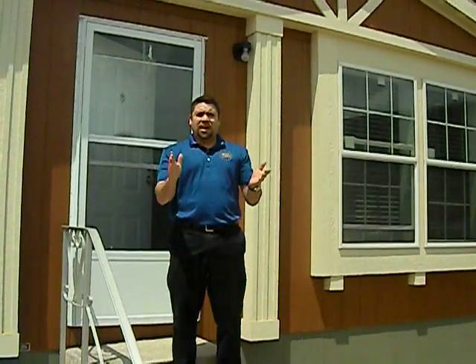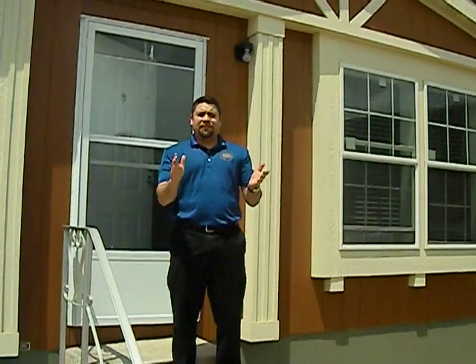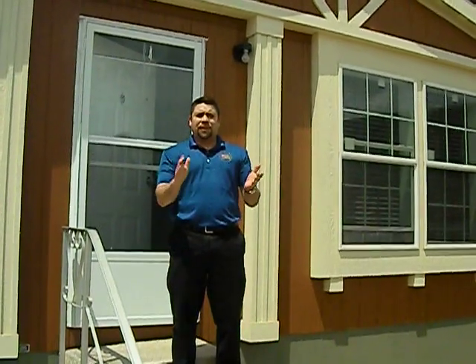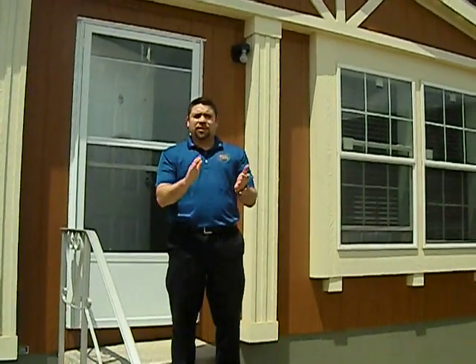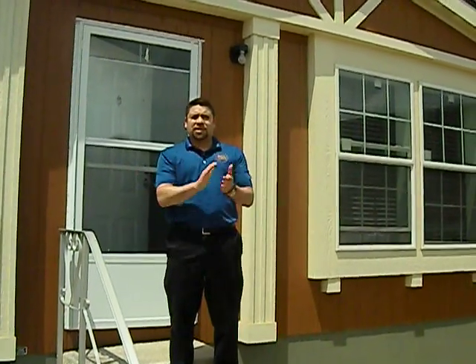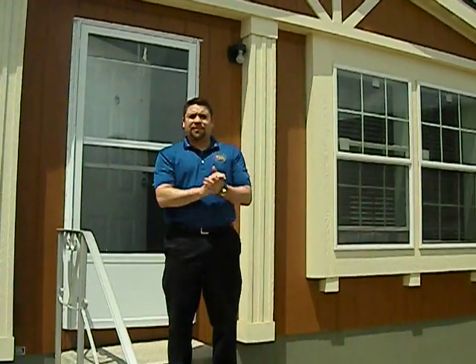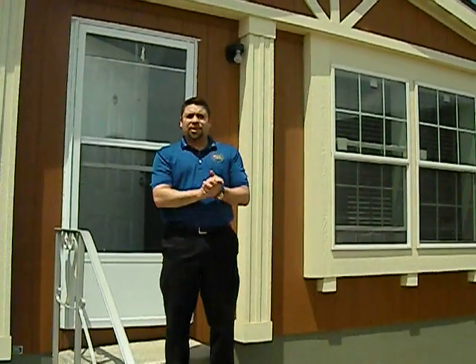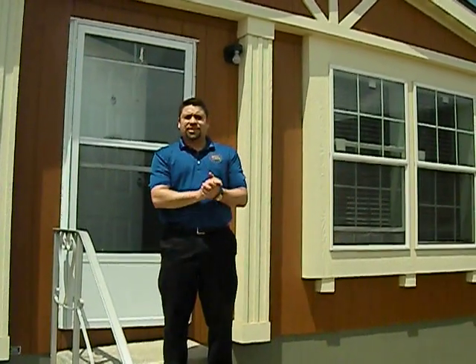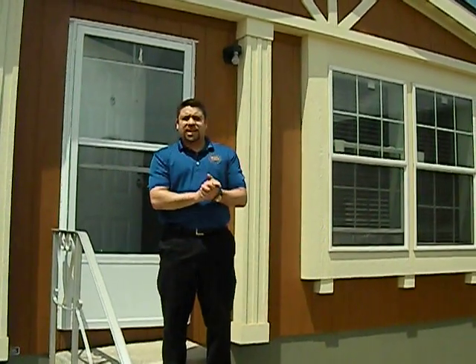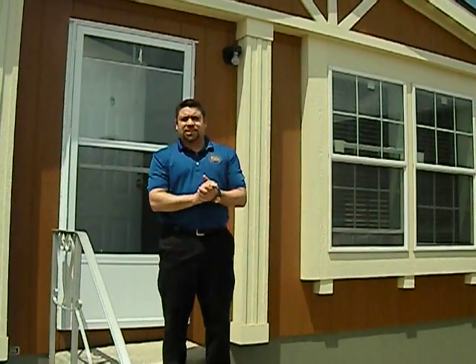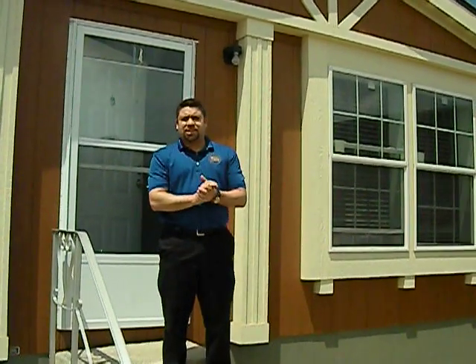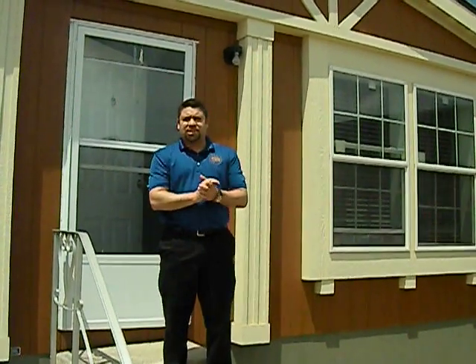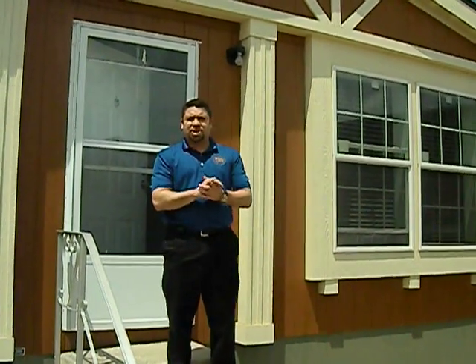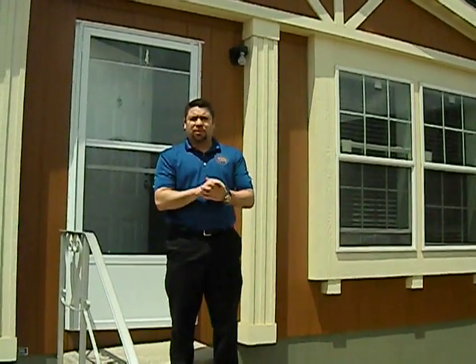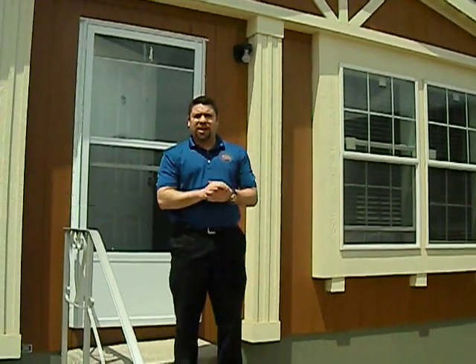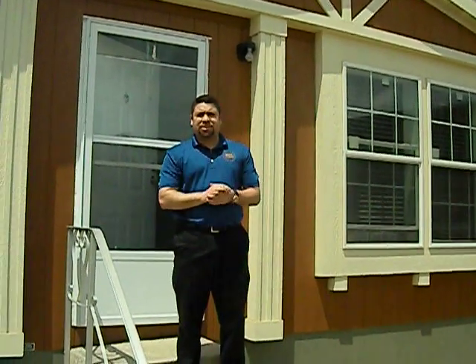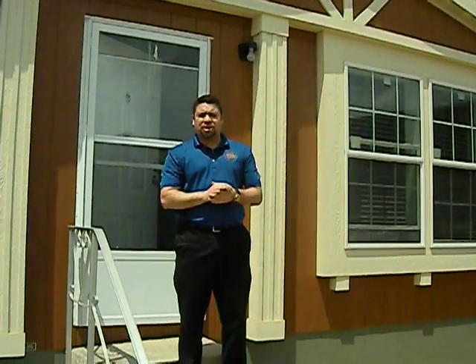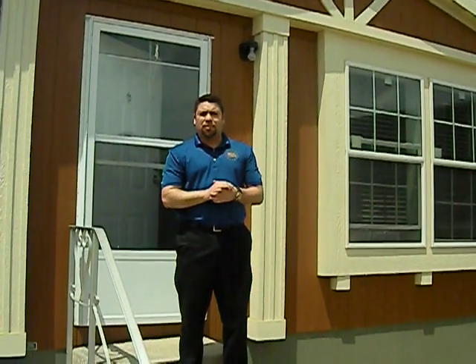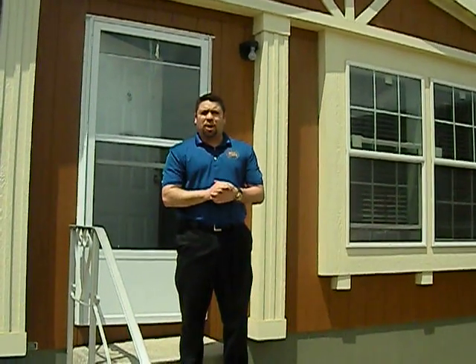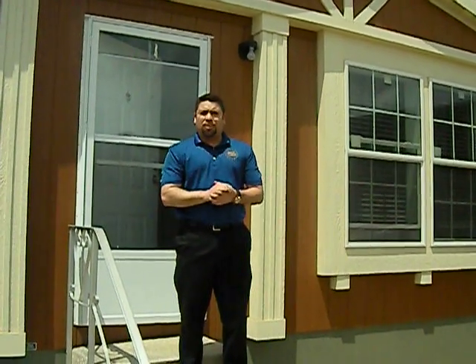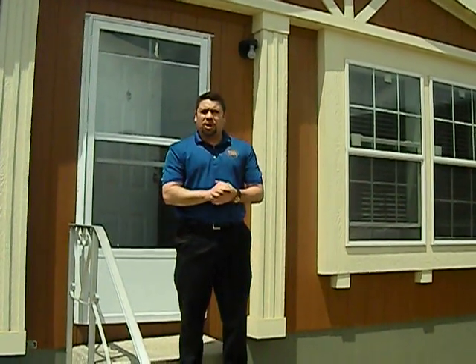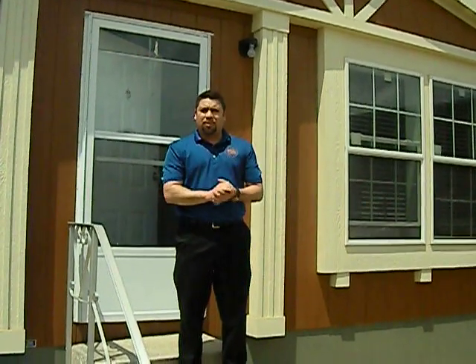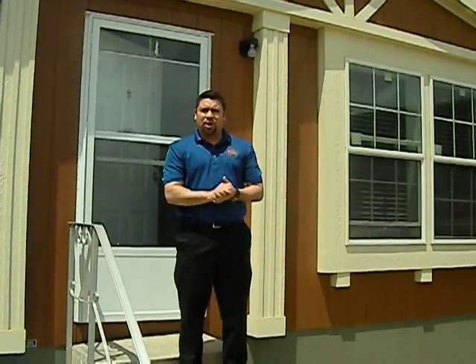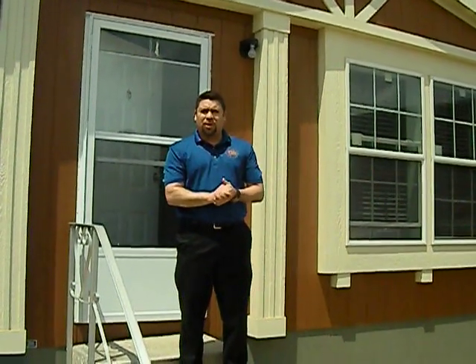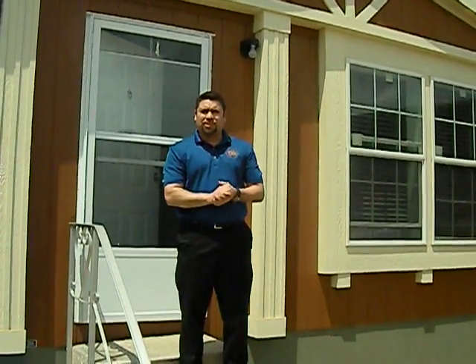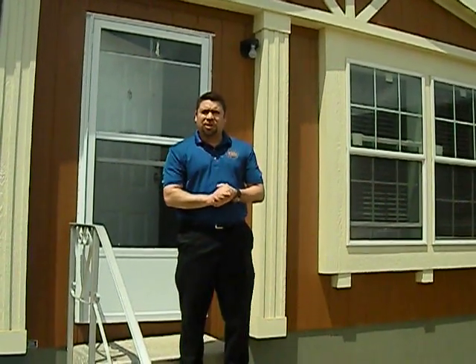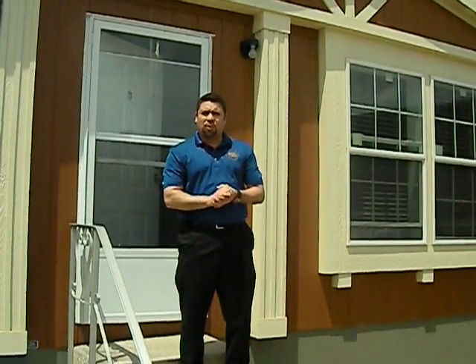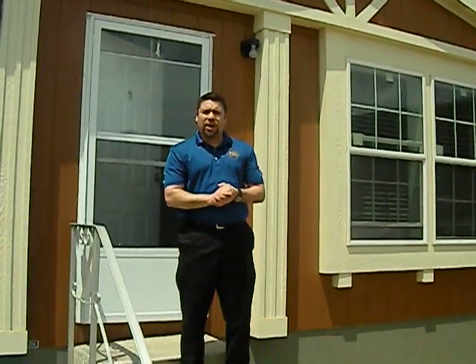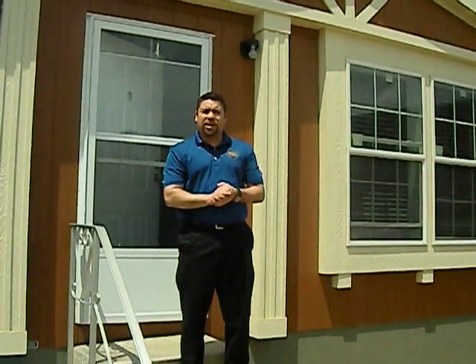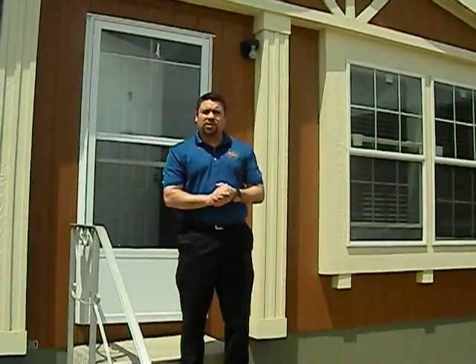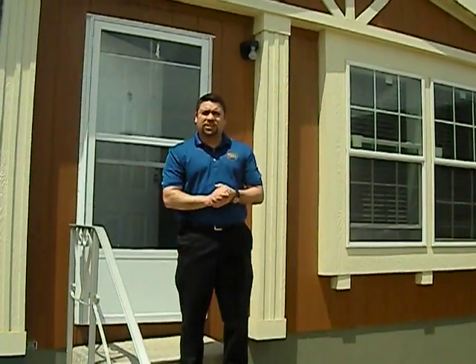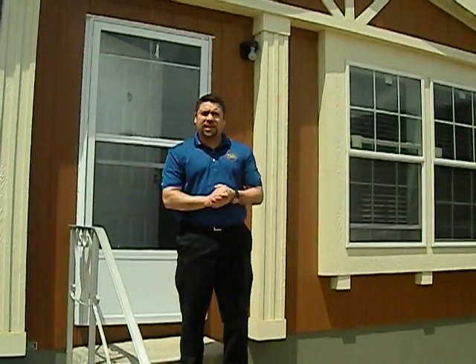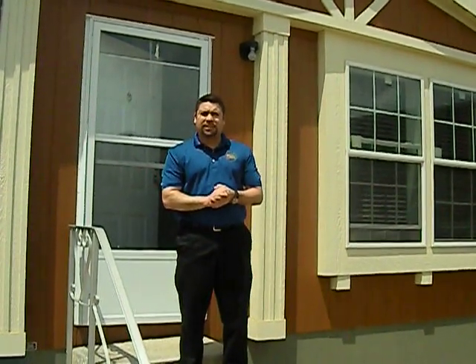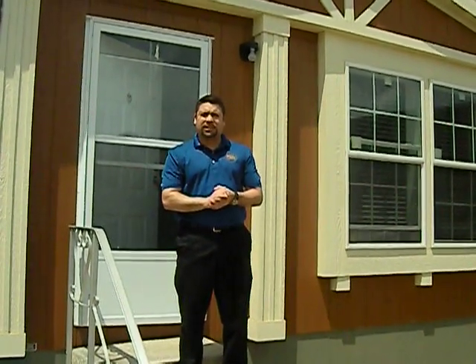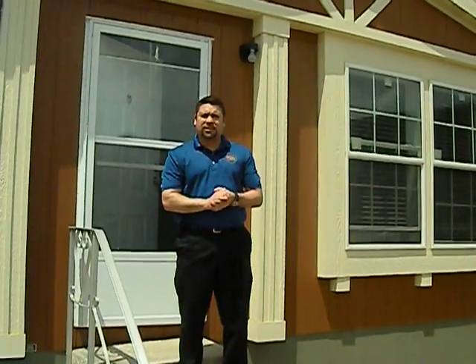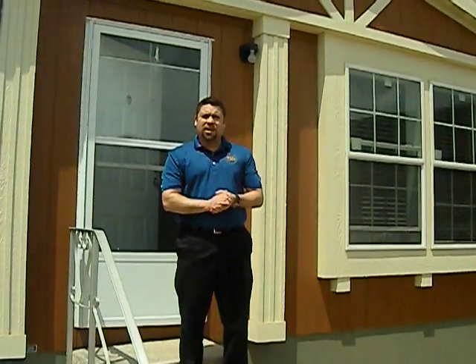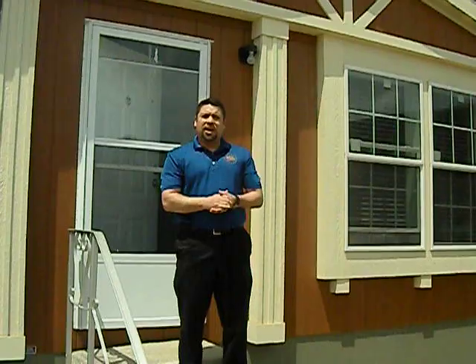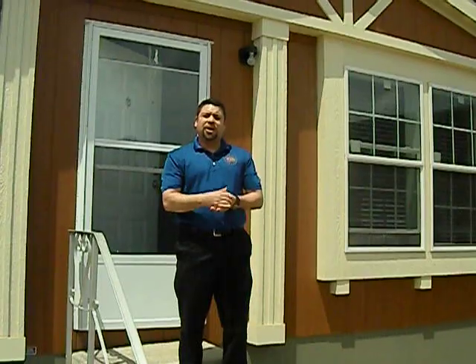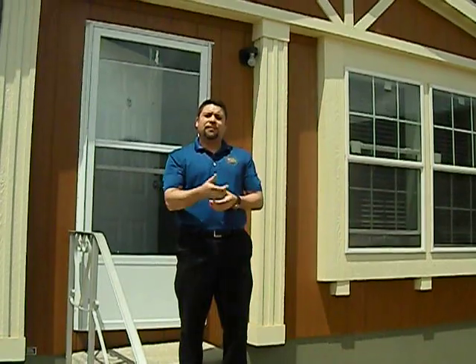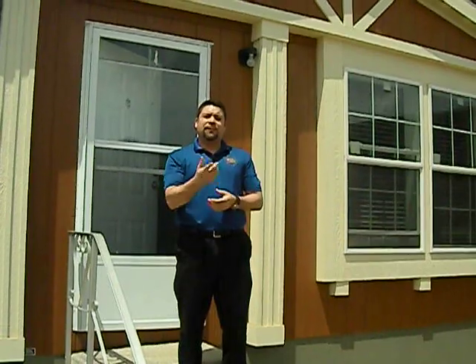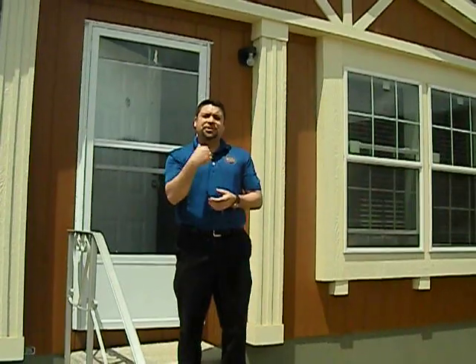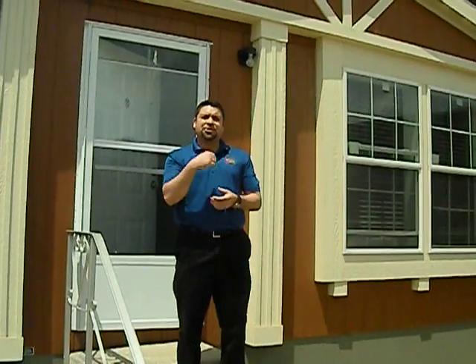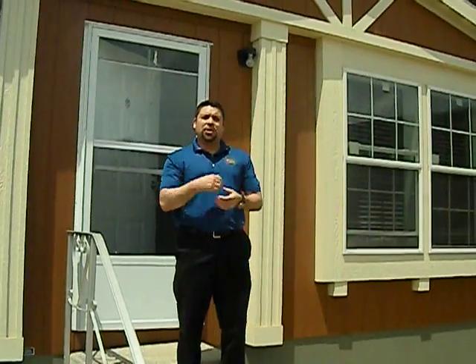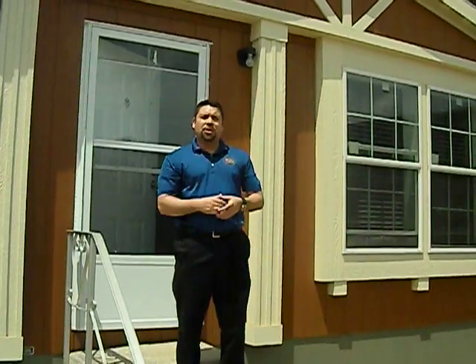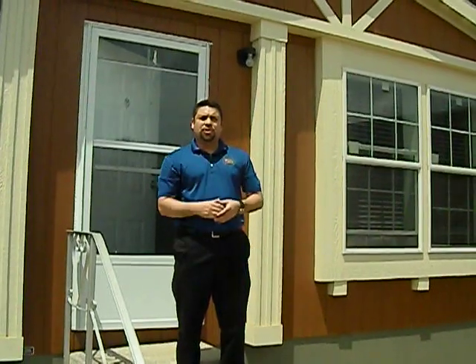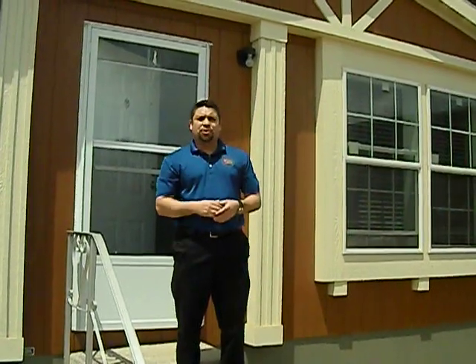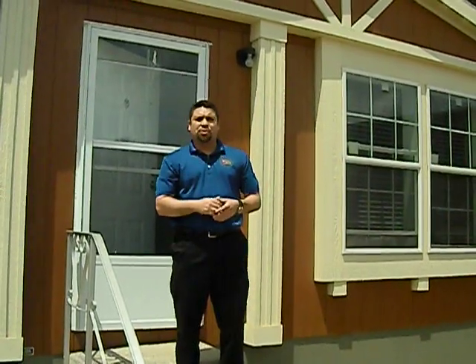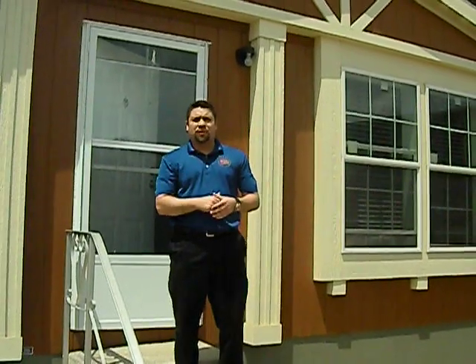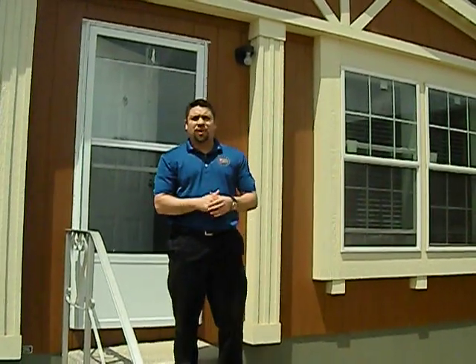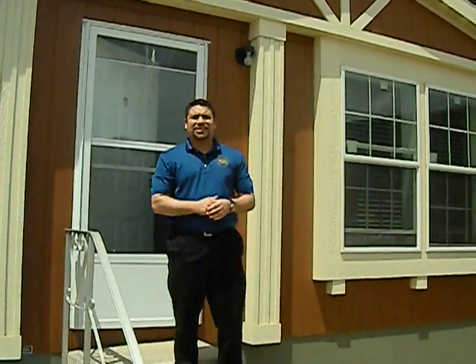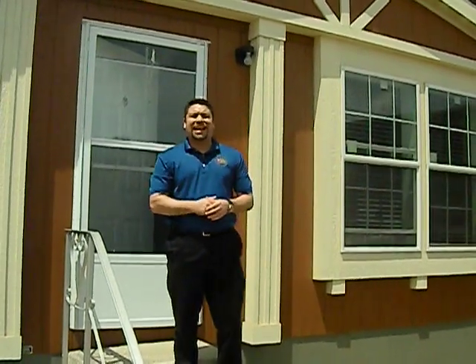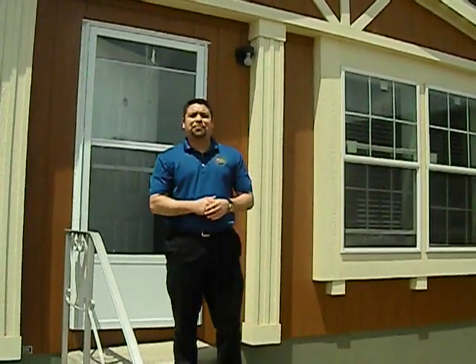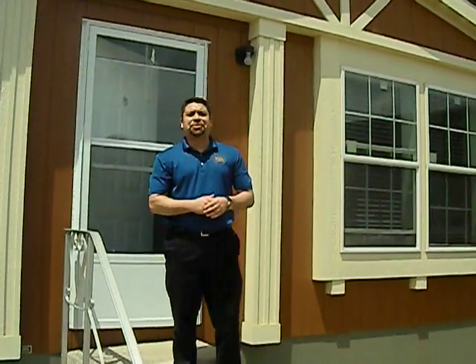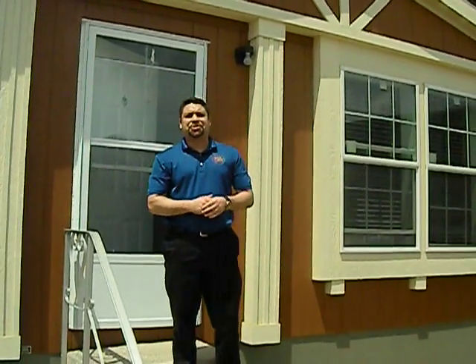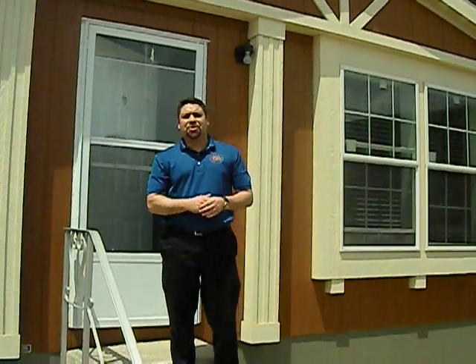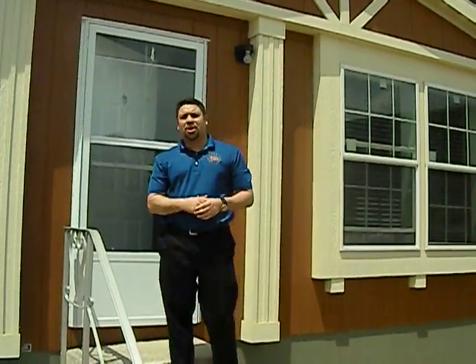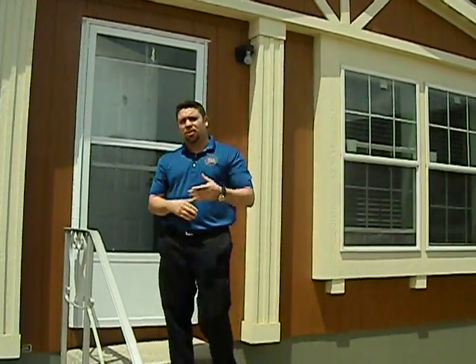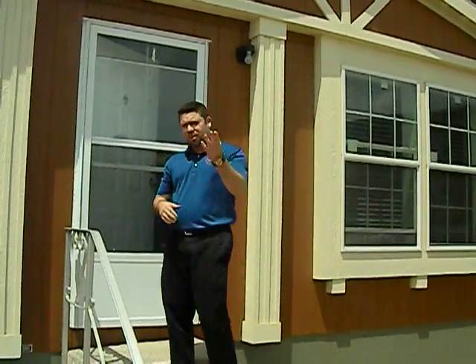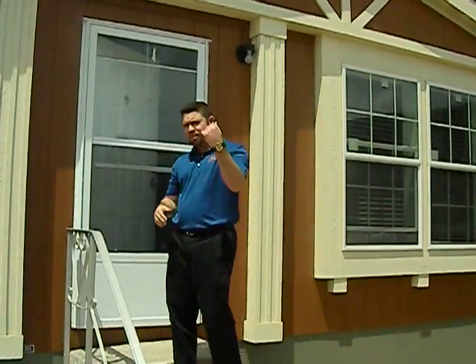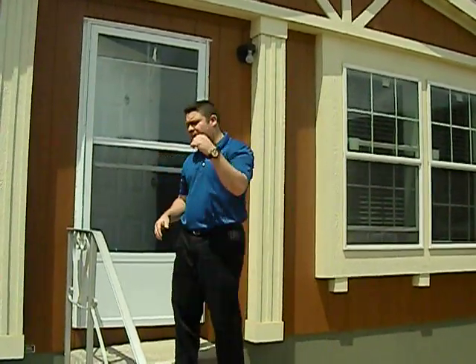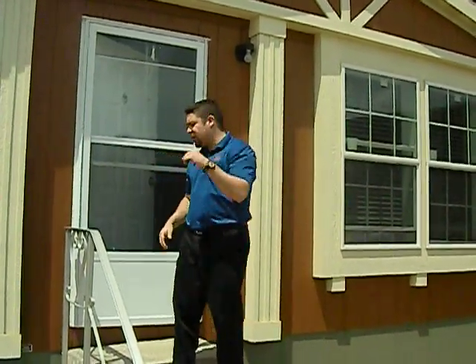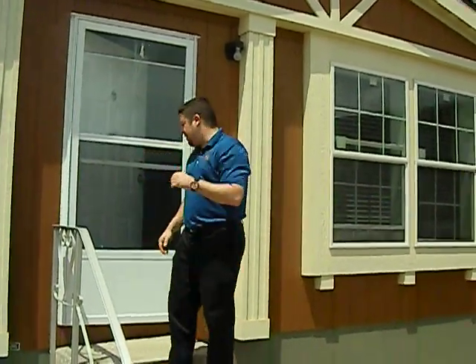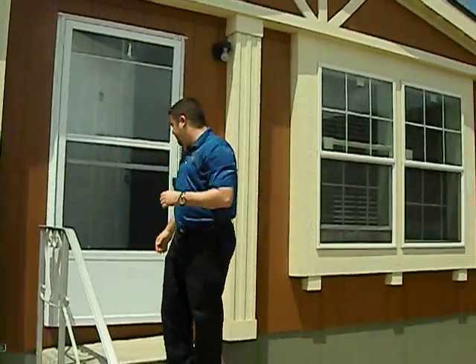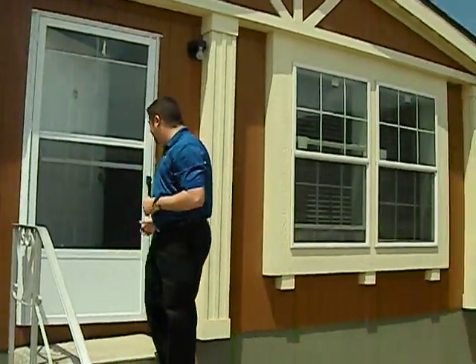Hi folks, Javier Sanchez, General Manager at Palm Harbor Homes here in Waco, Texas. I'm here to invite you on a little tour of our Cypress 2 home. Come on in.